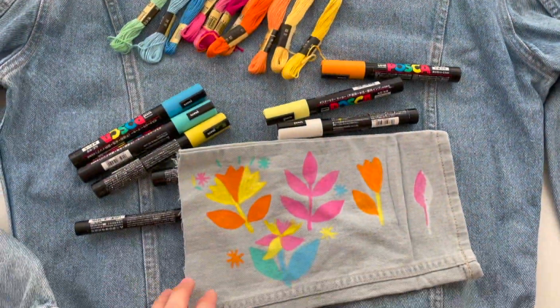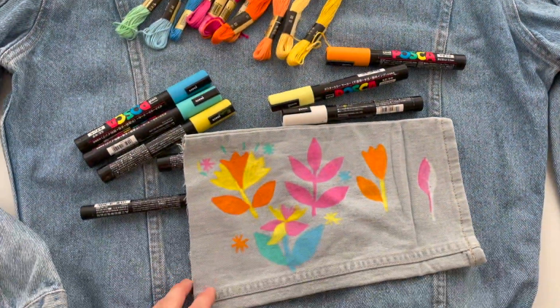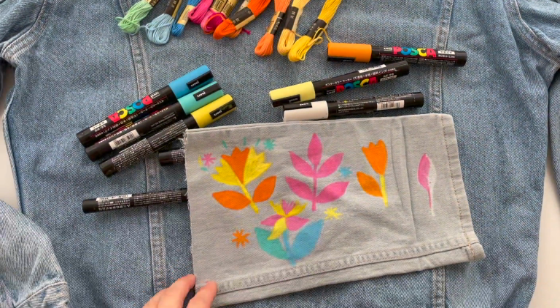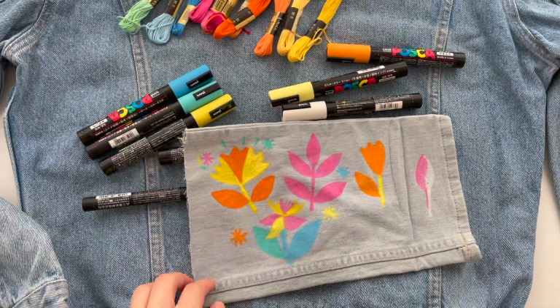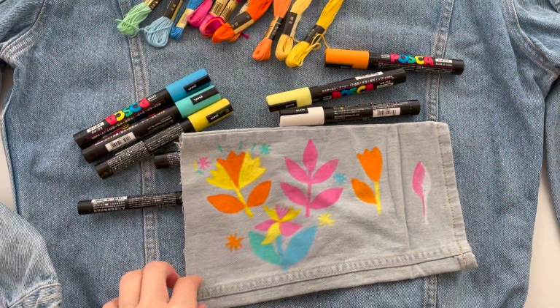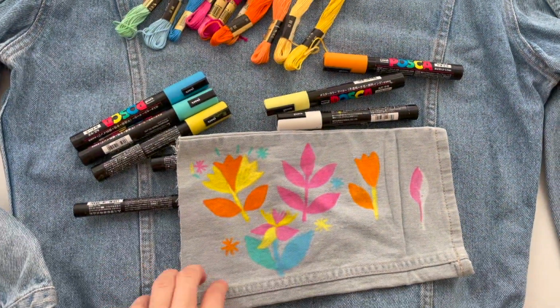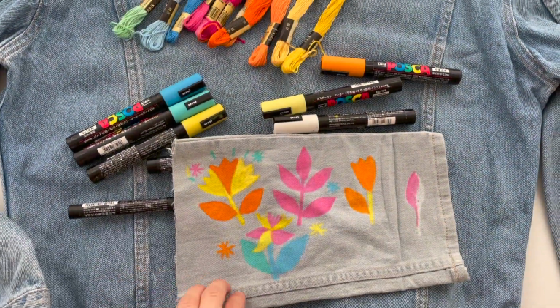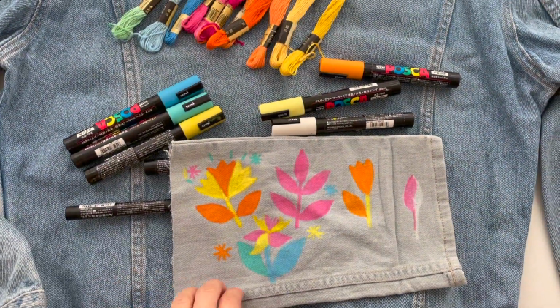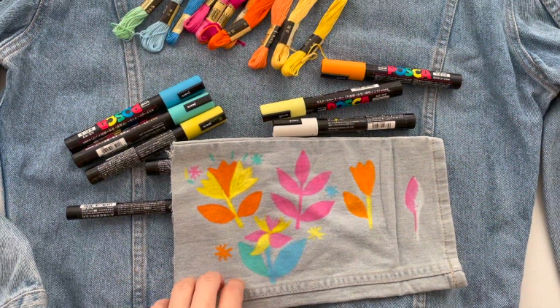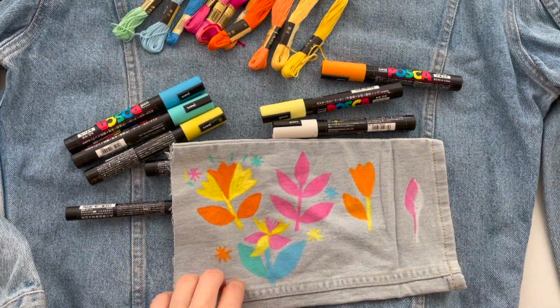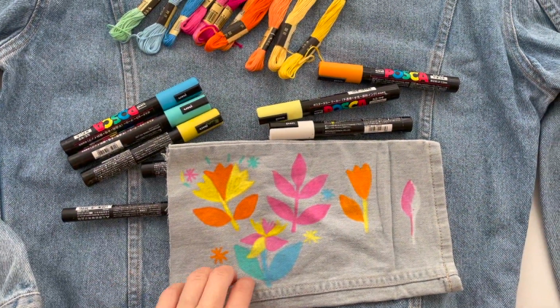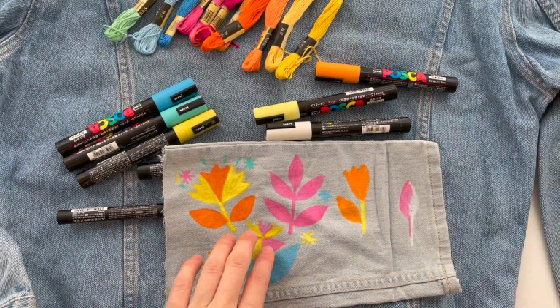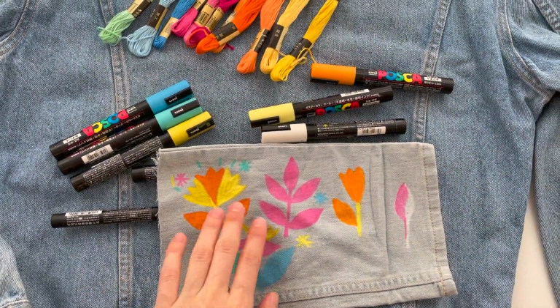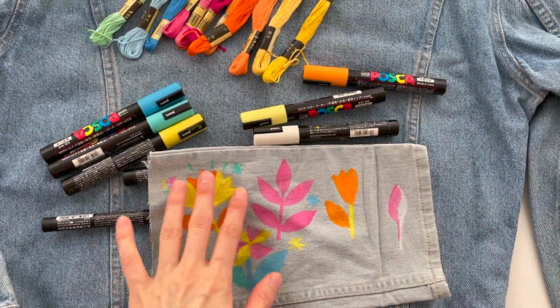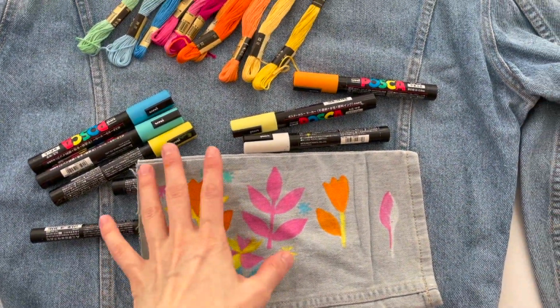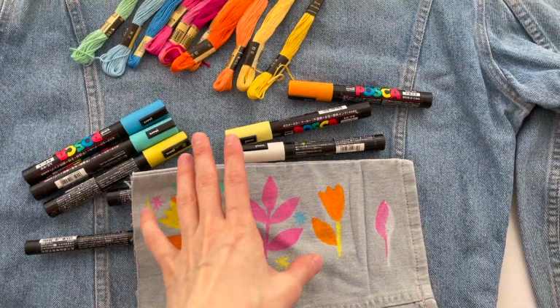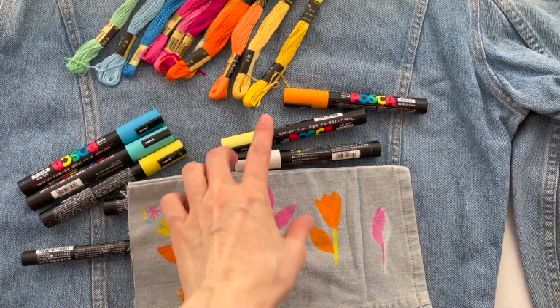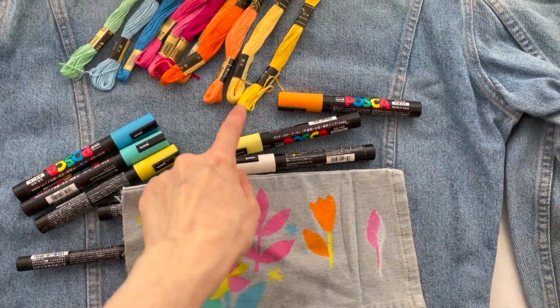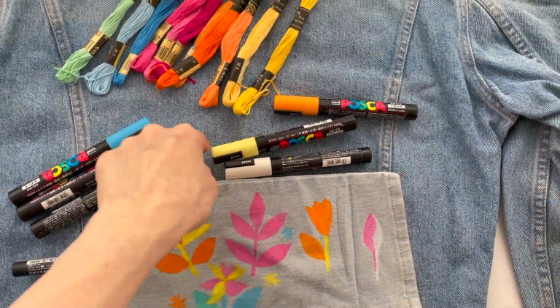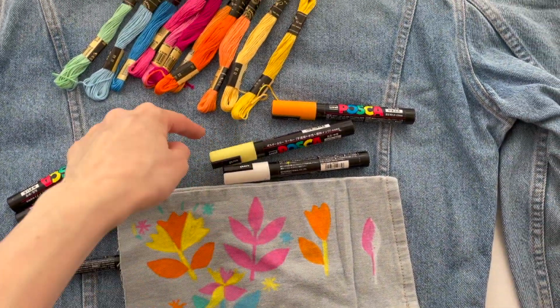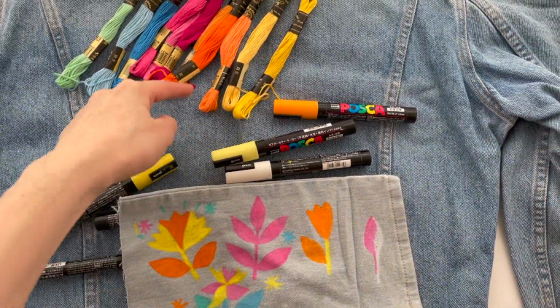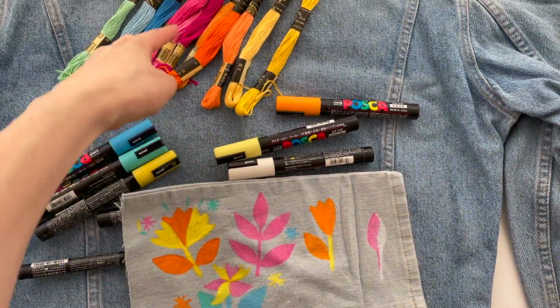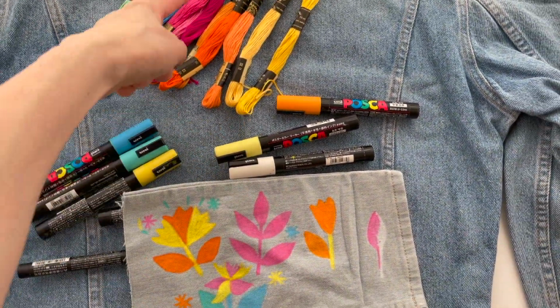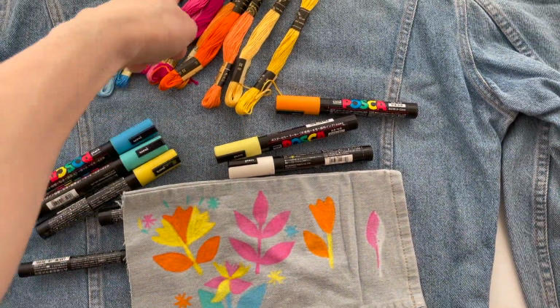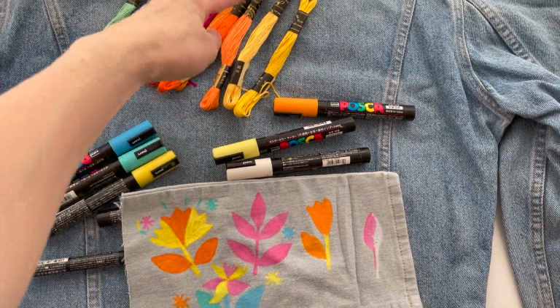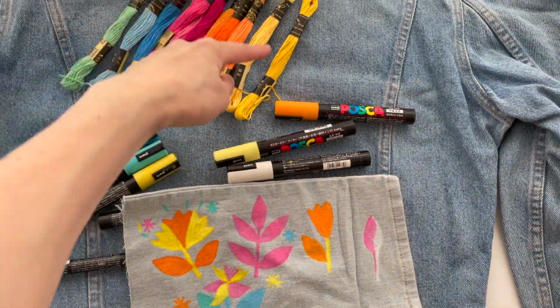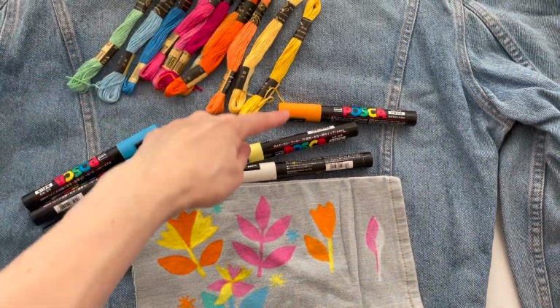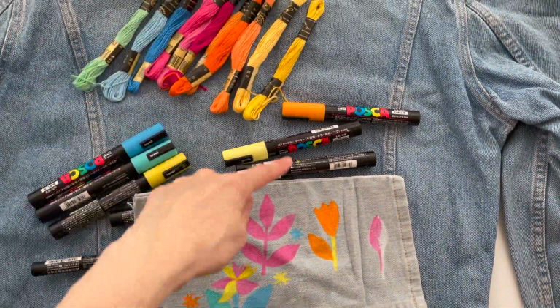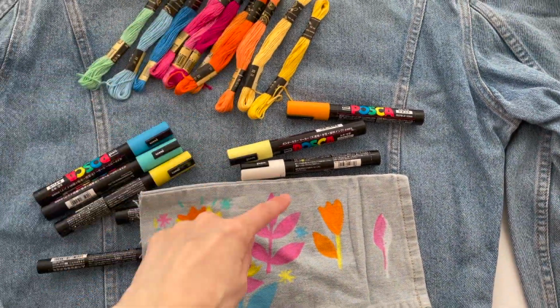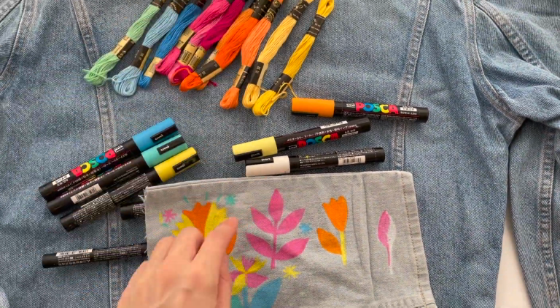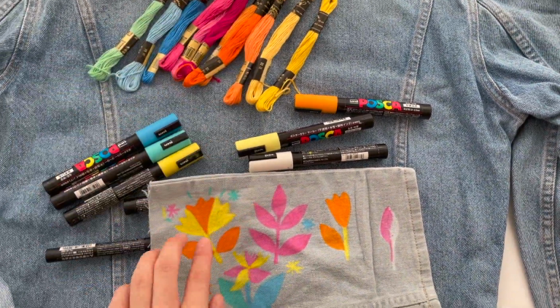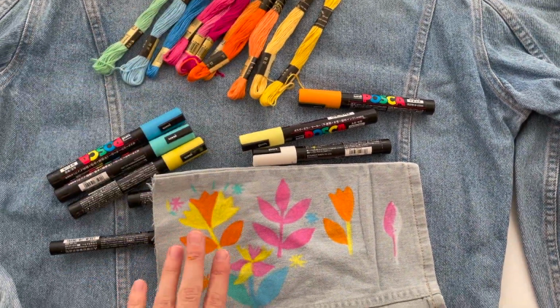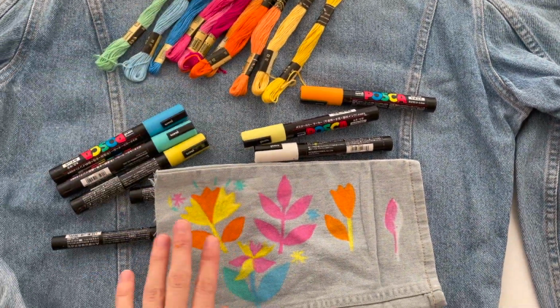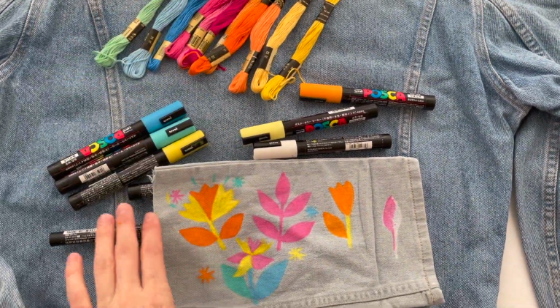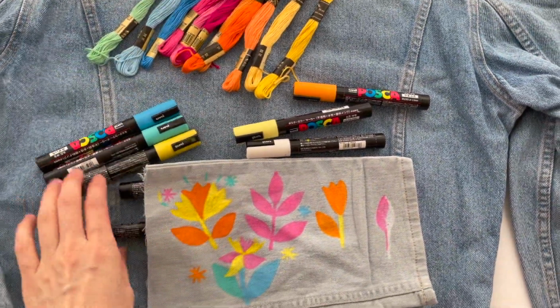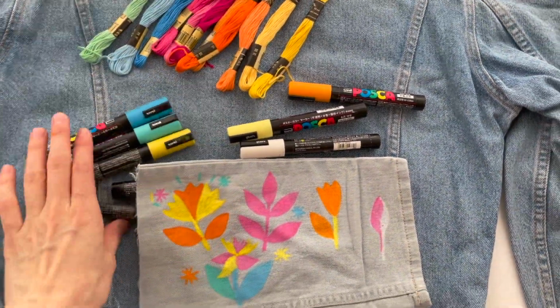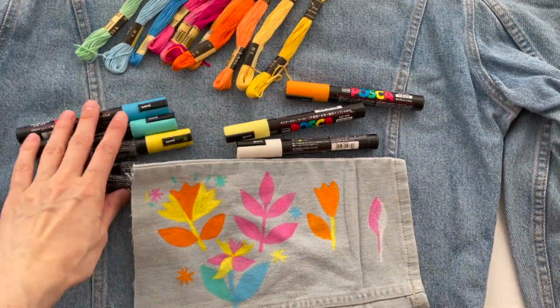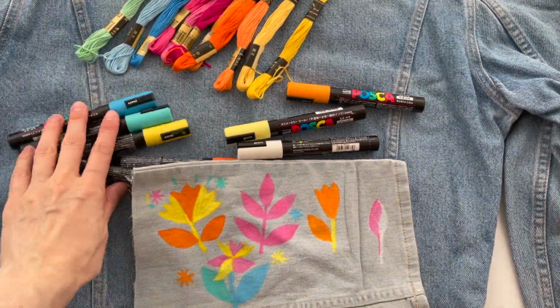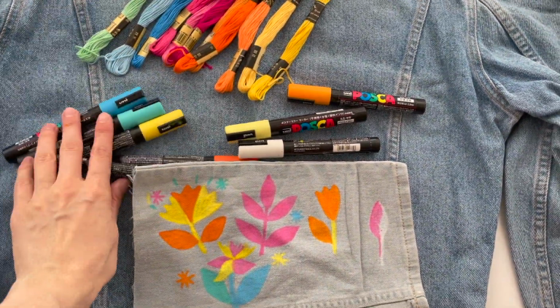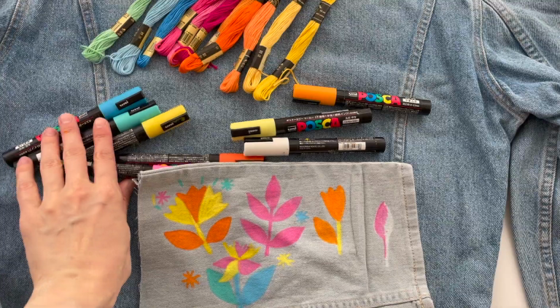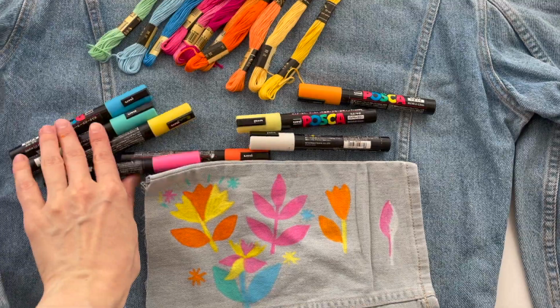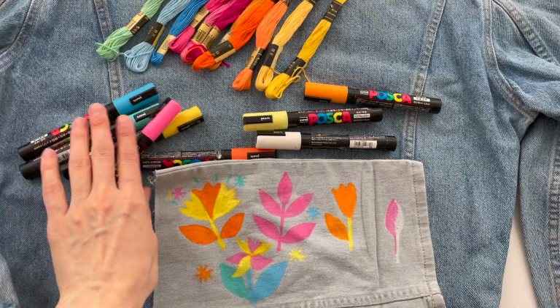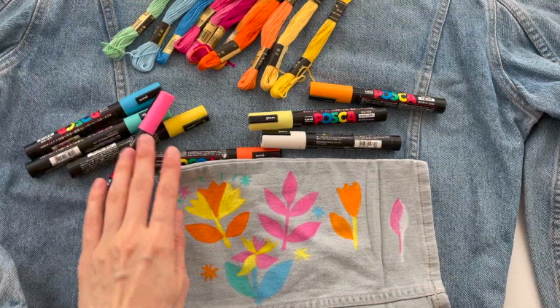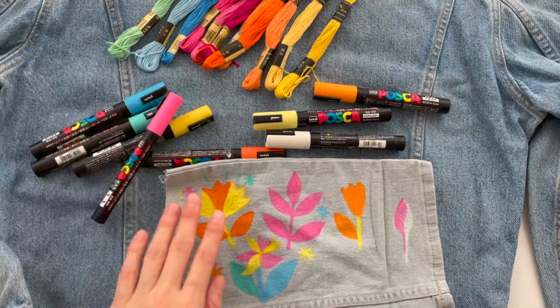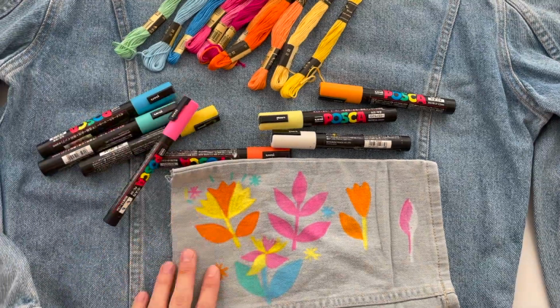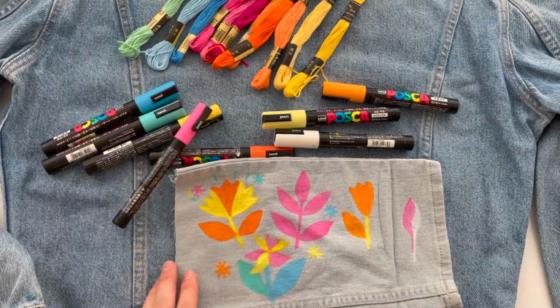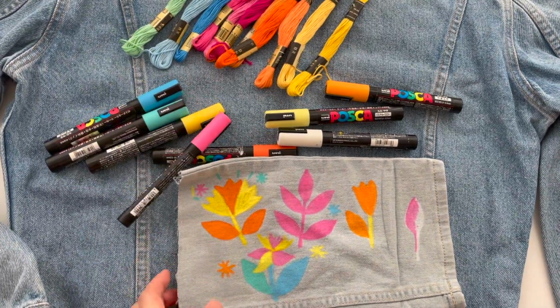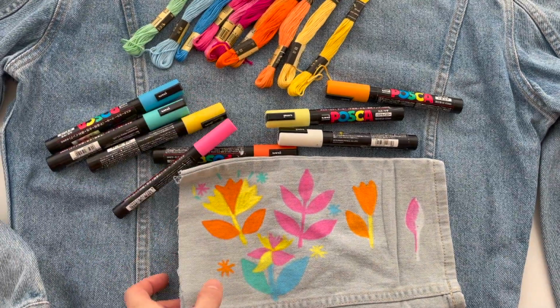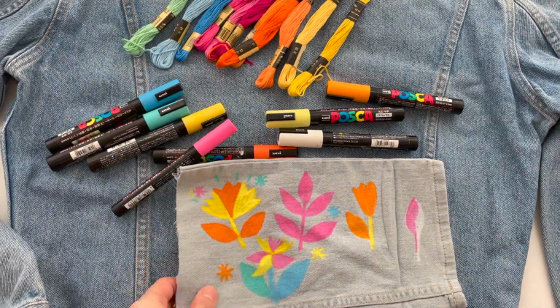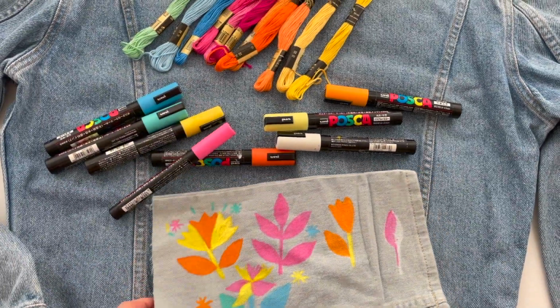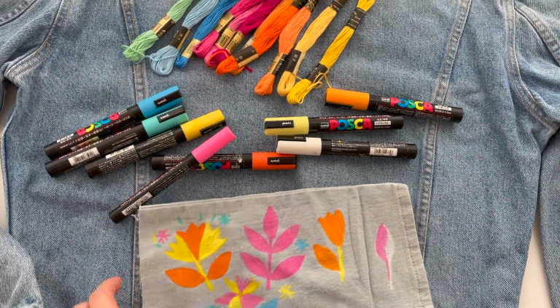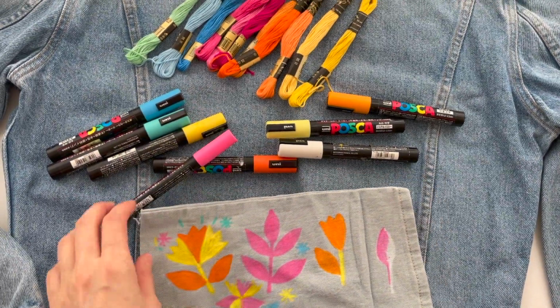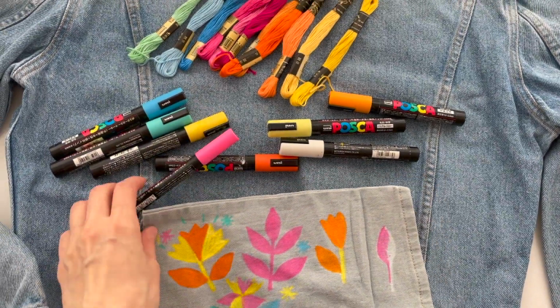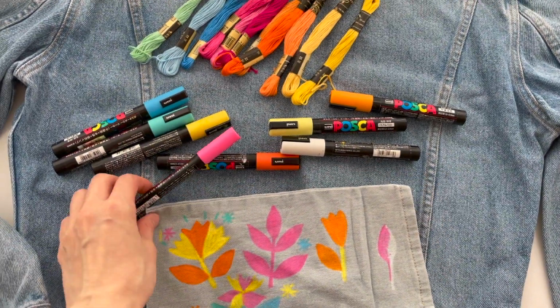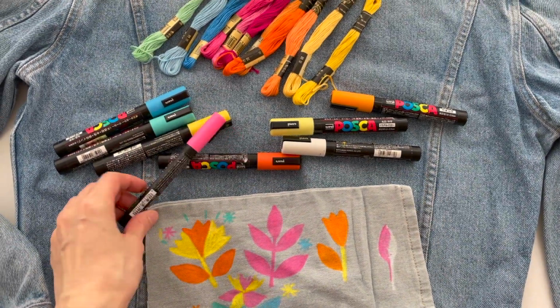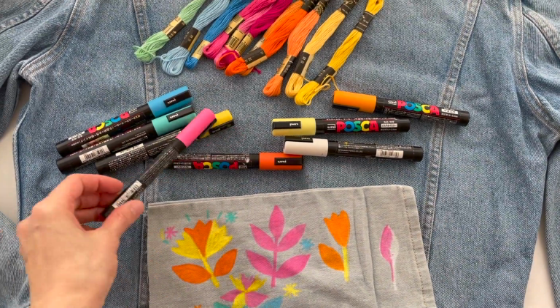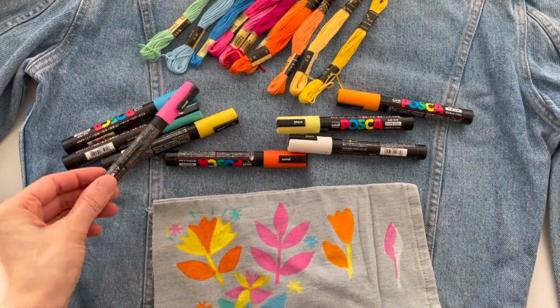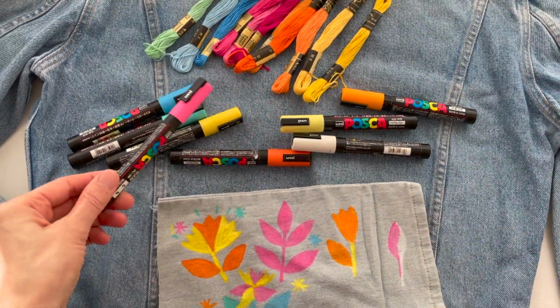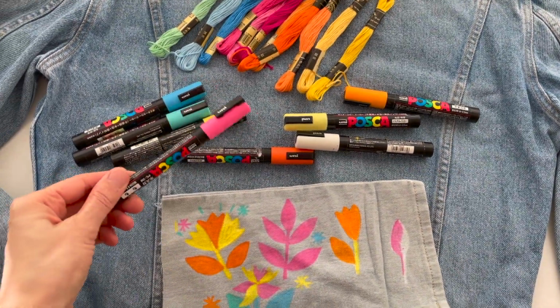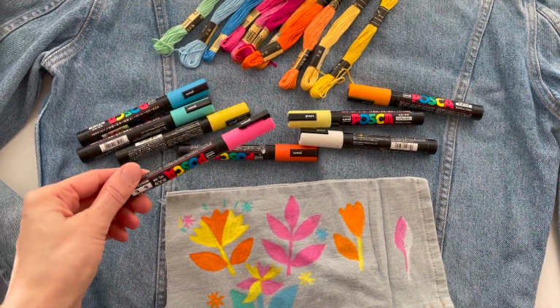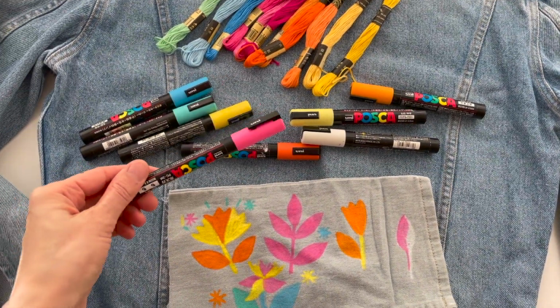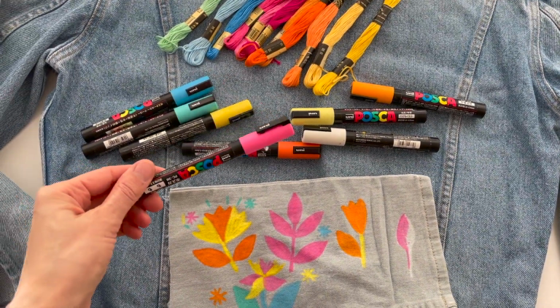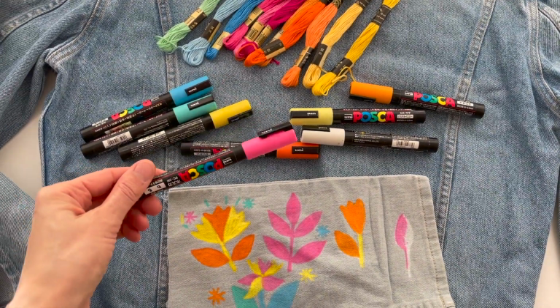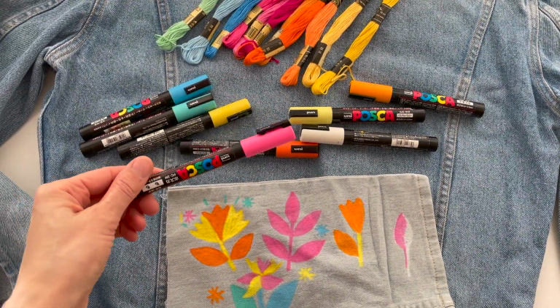I will draw the big shapes with Posca markers — they're acrylic water-based markers.